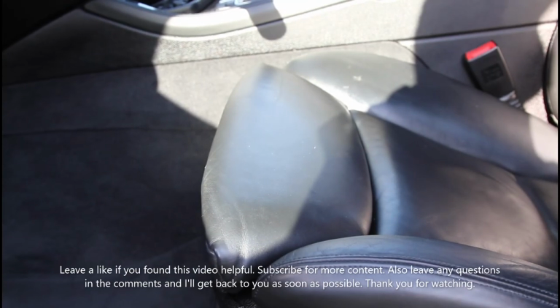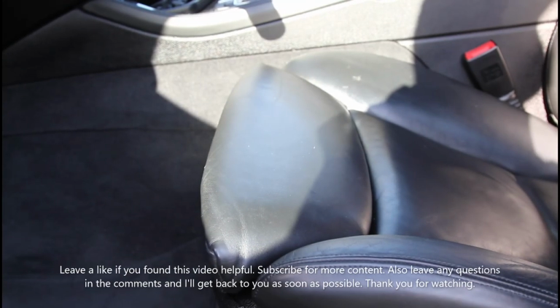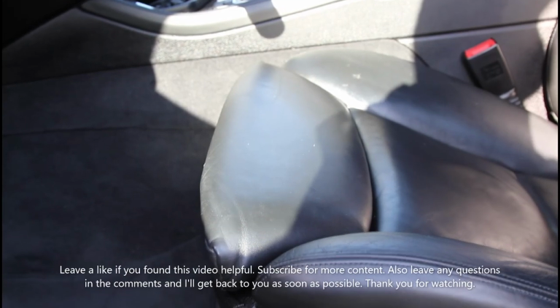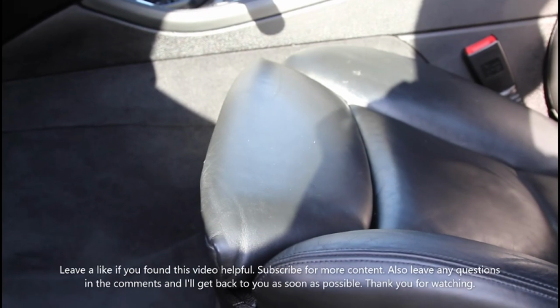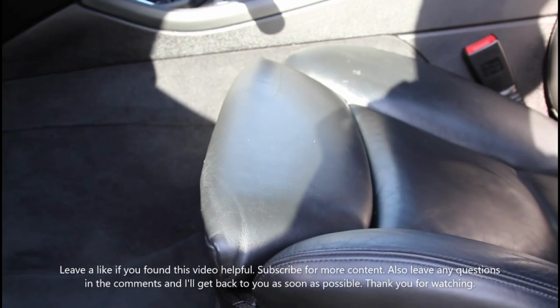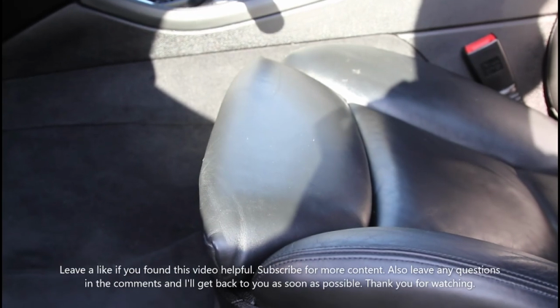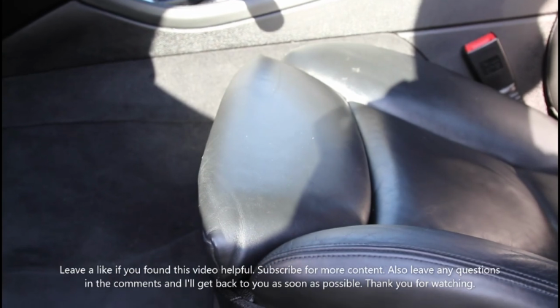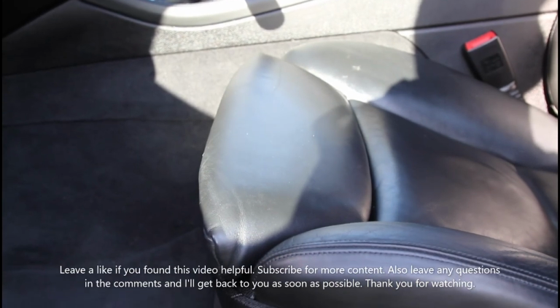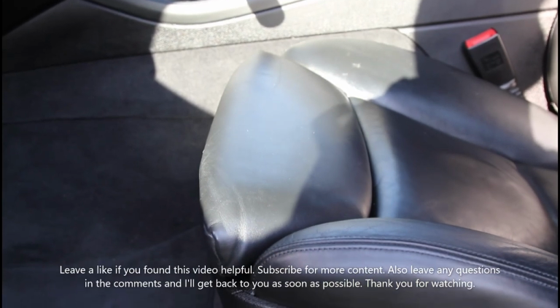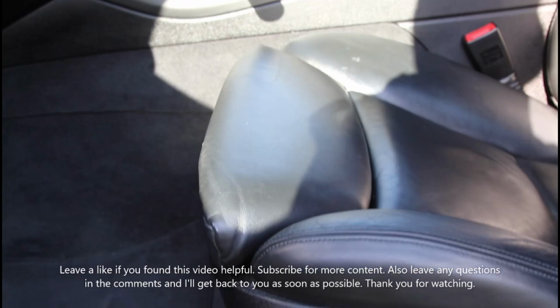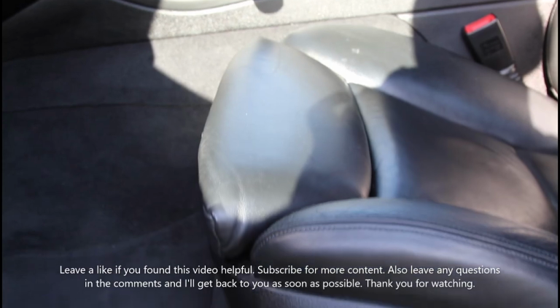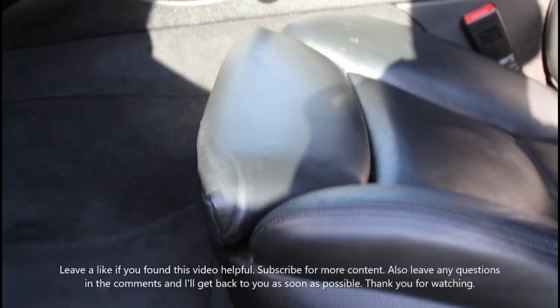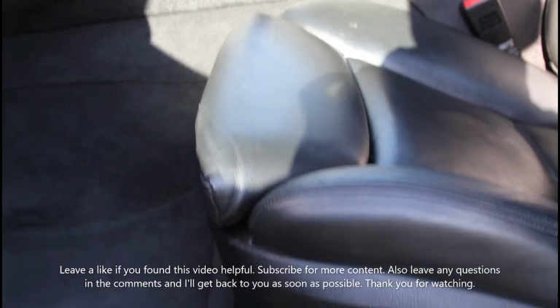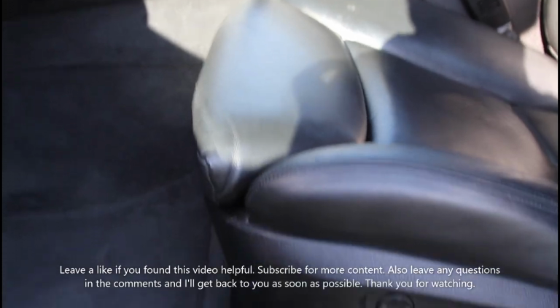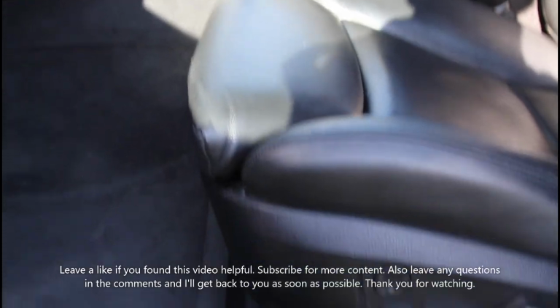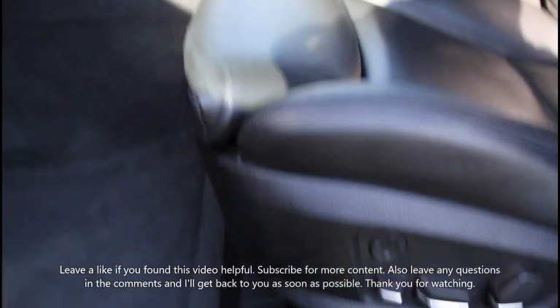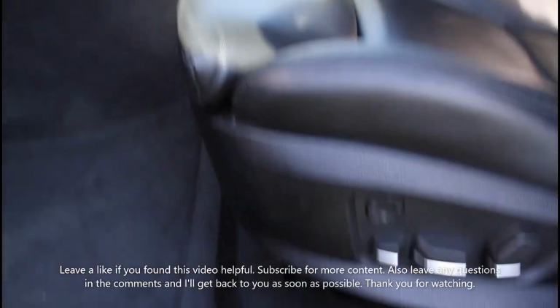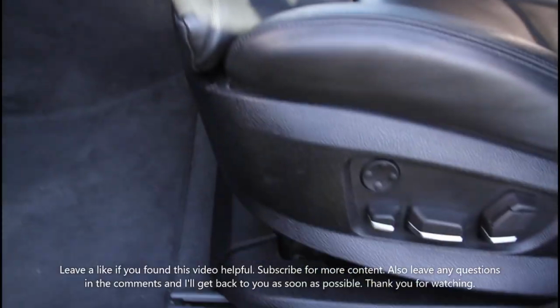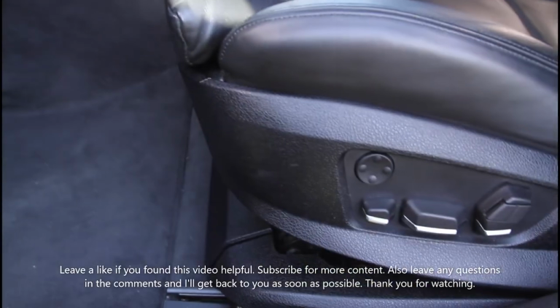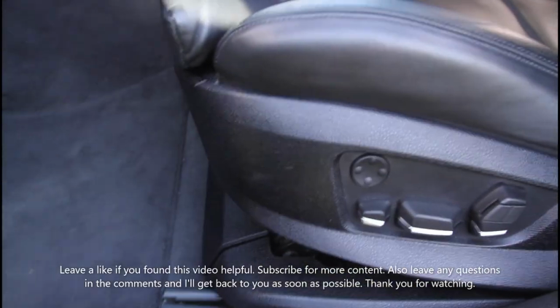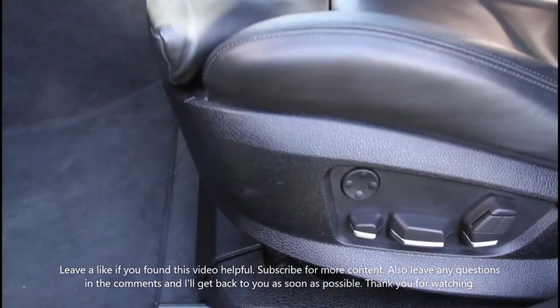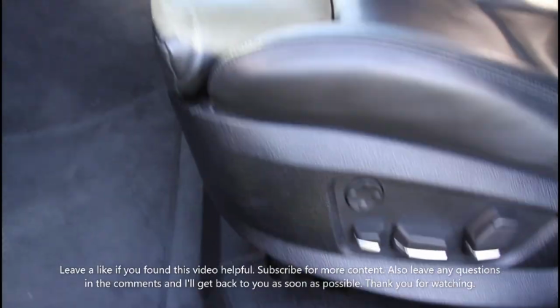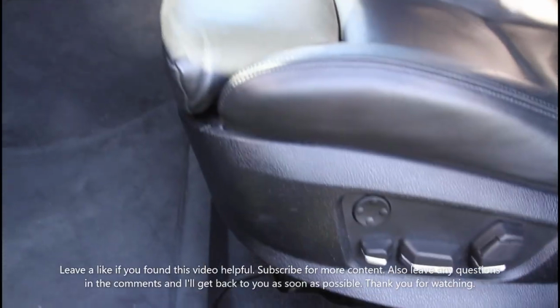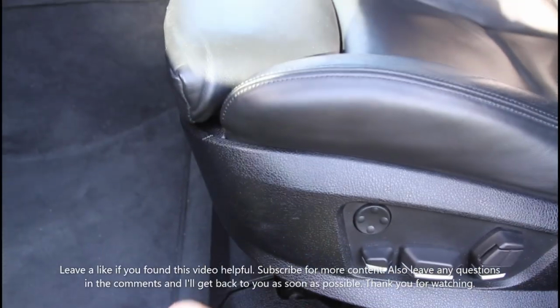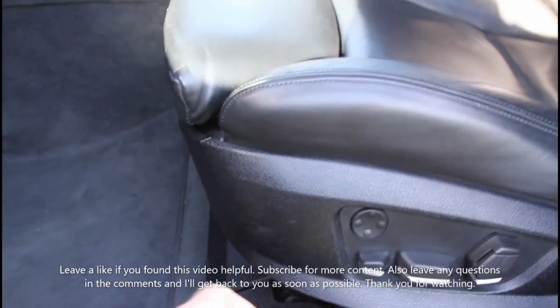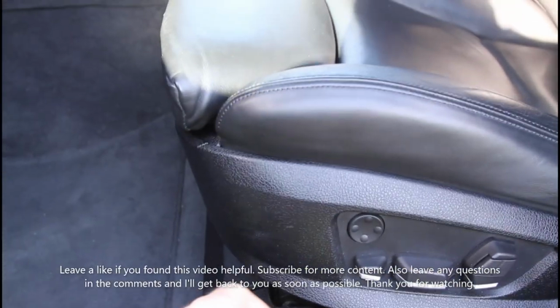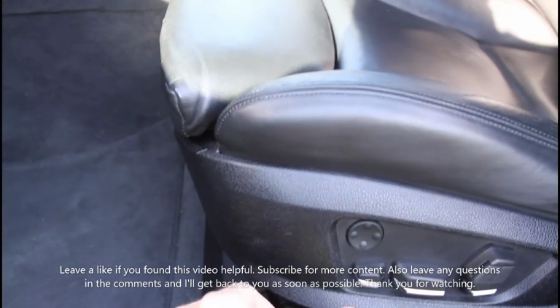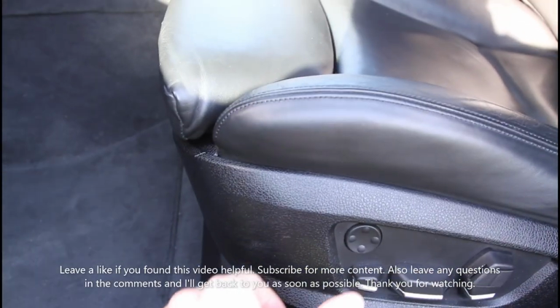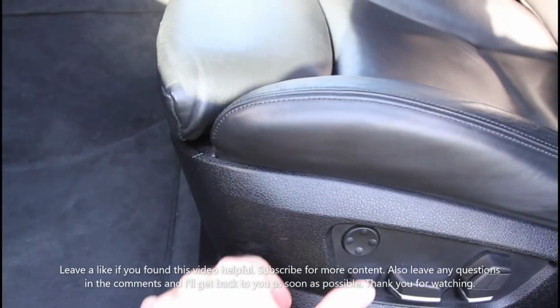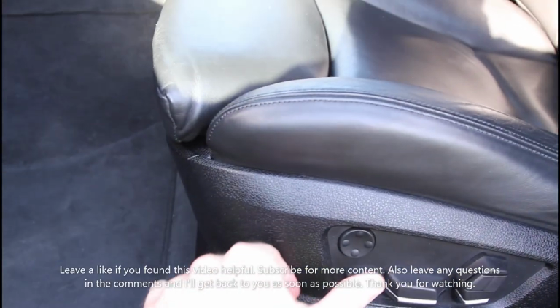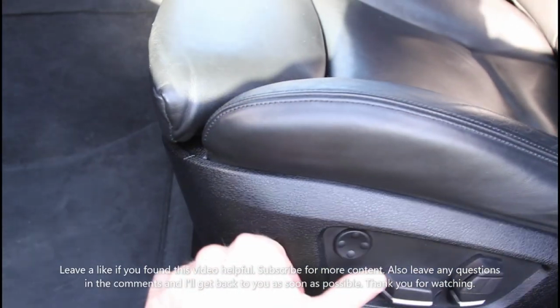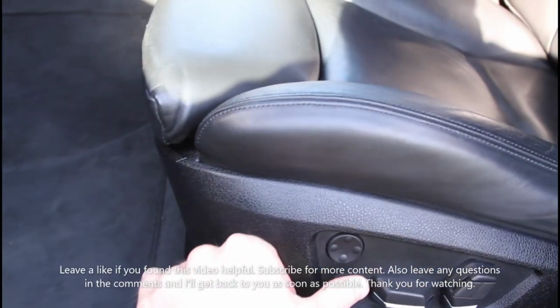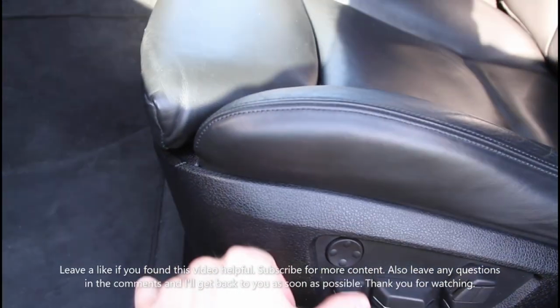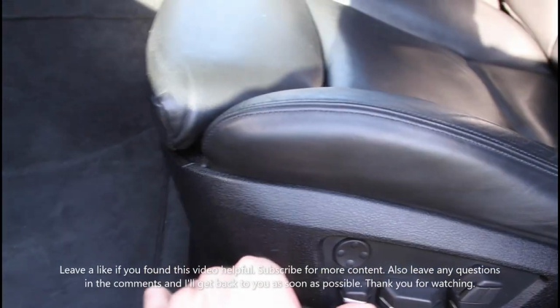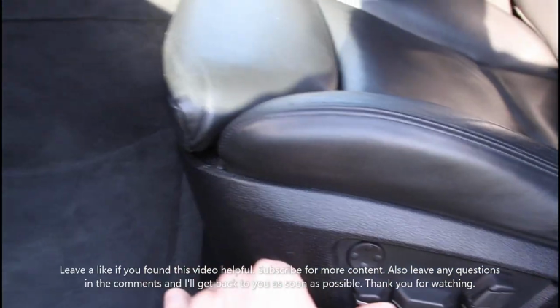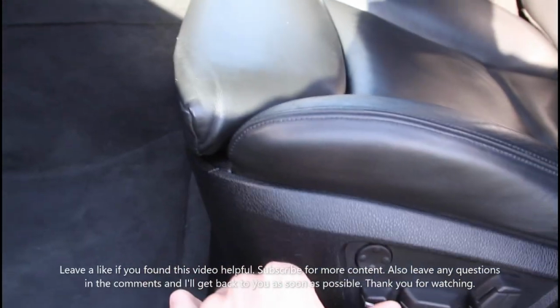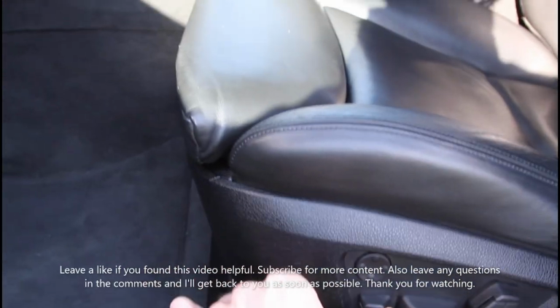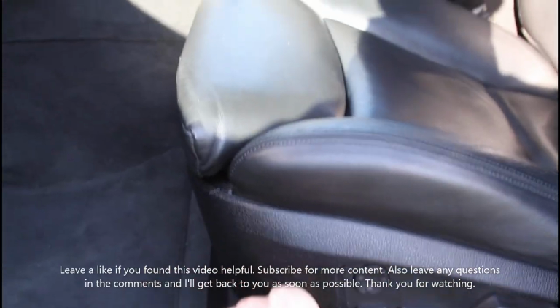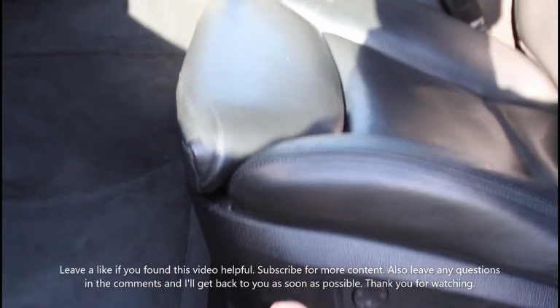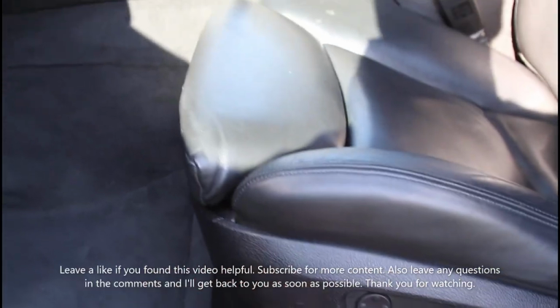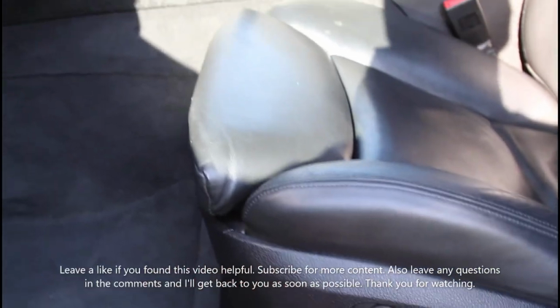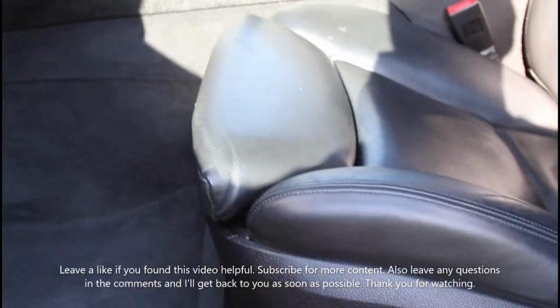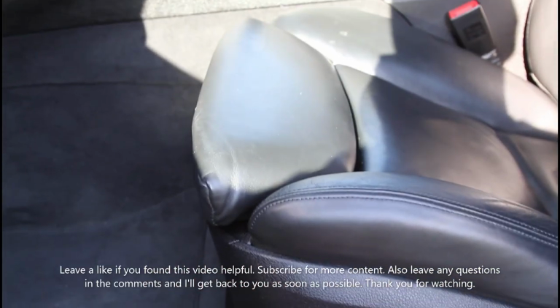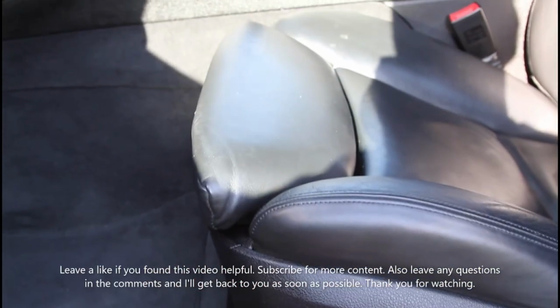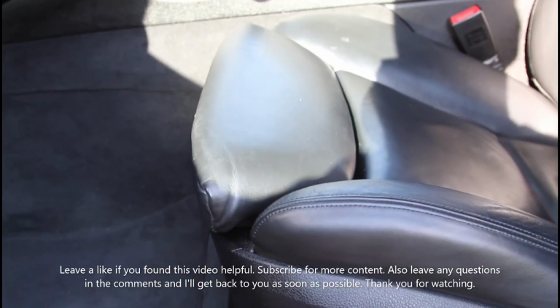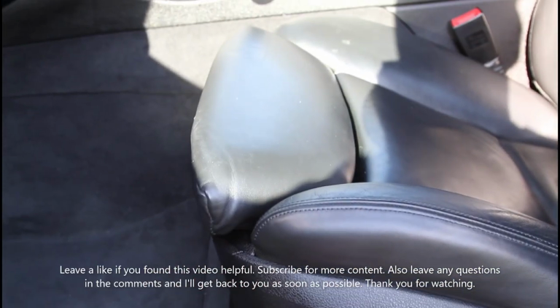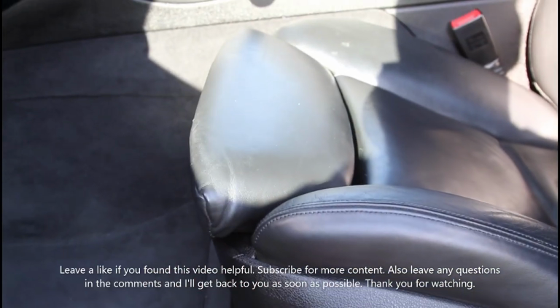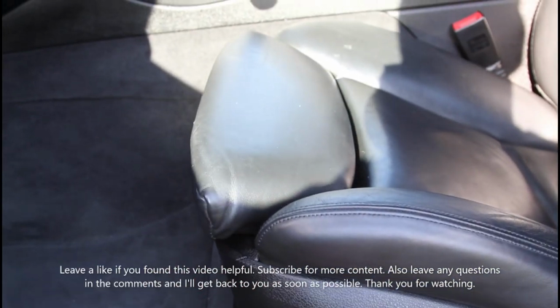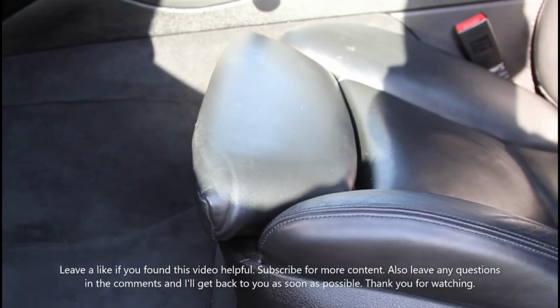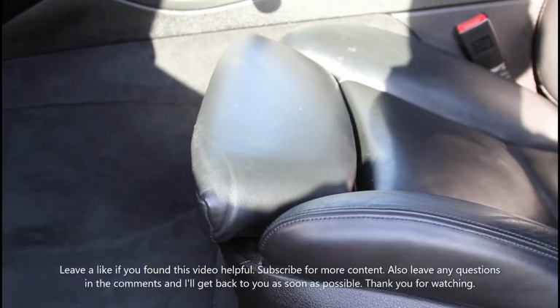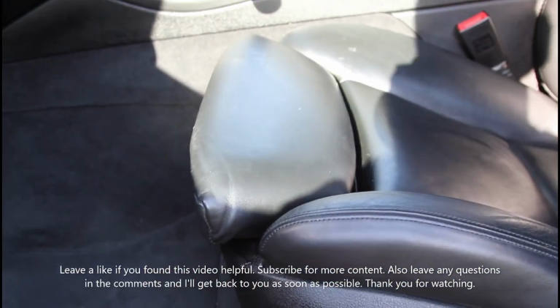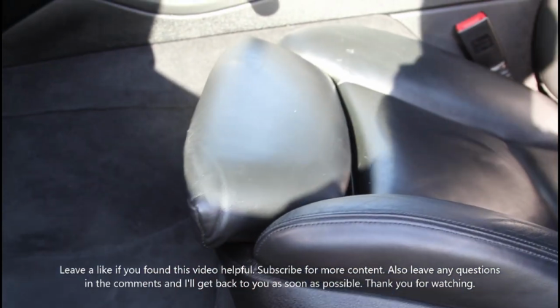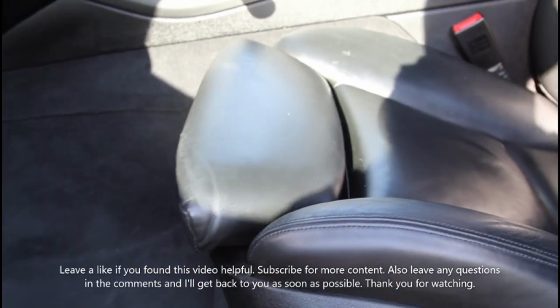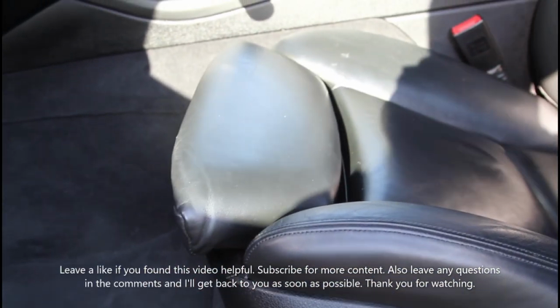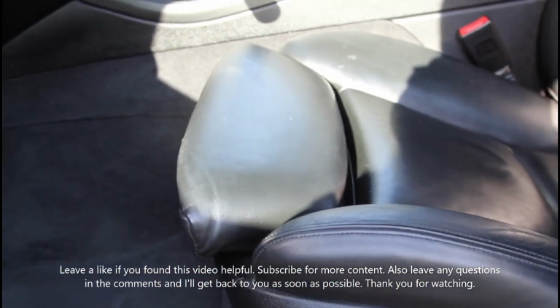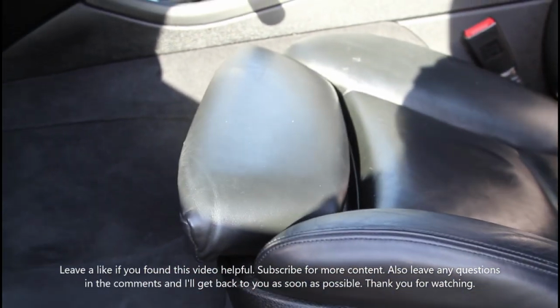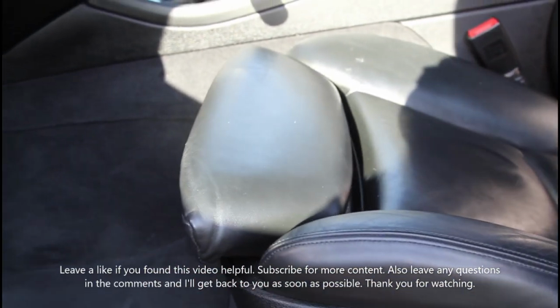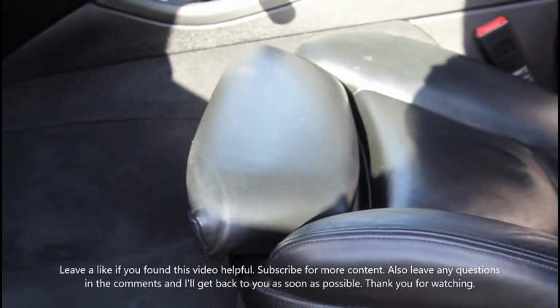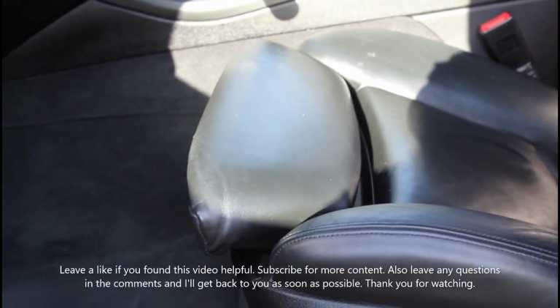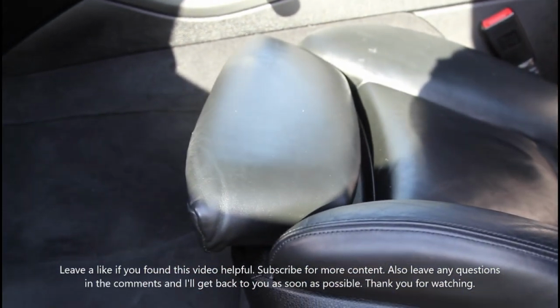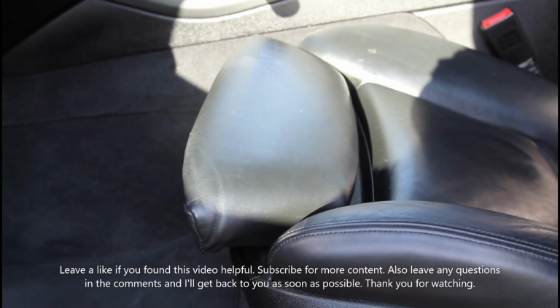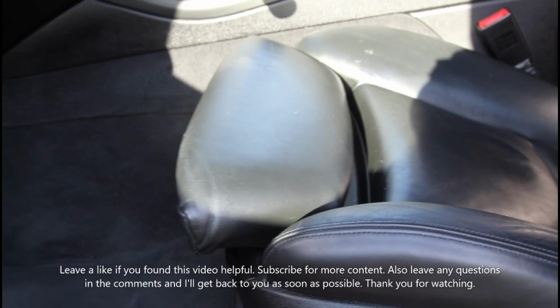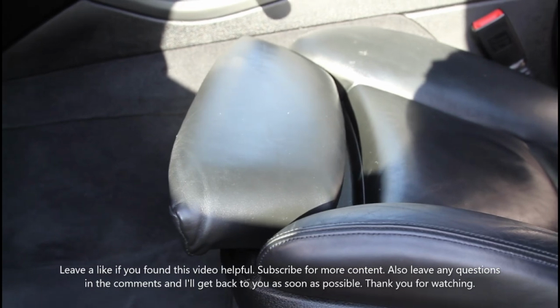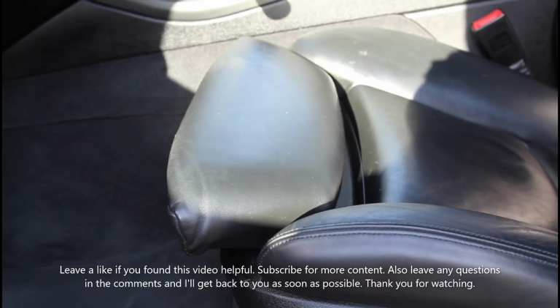After reinstallation you have a fully functioning seat again.